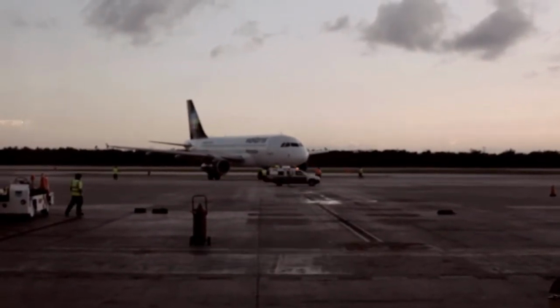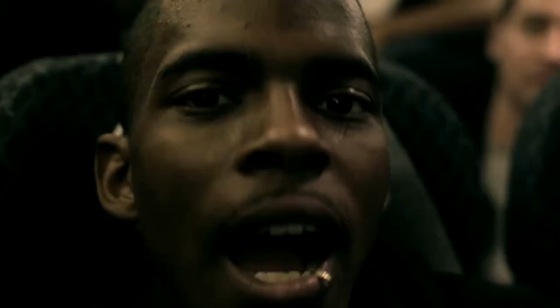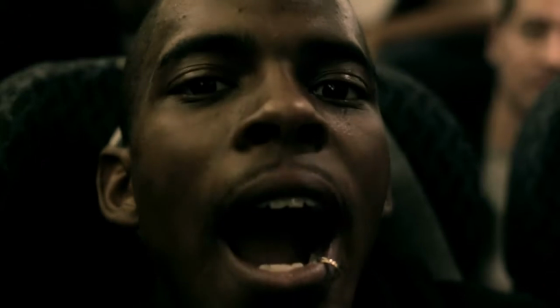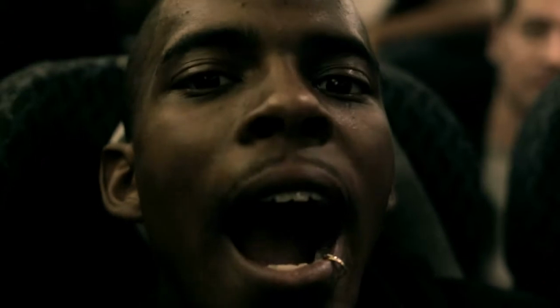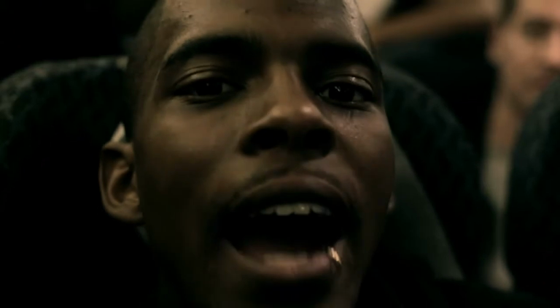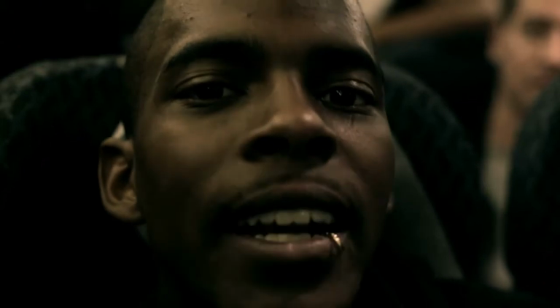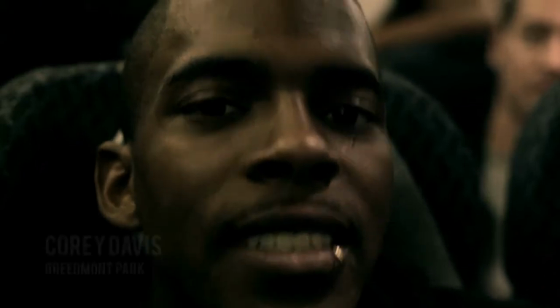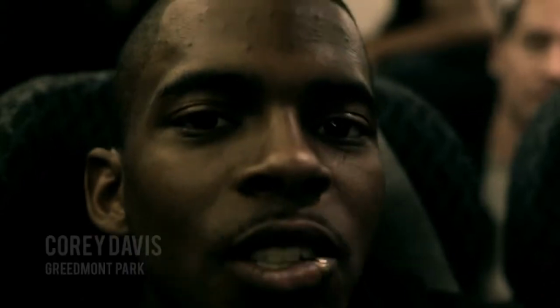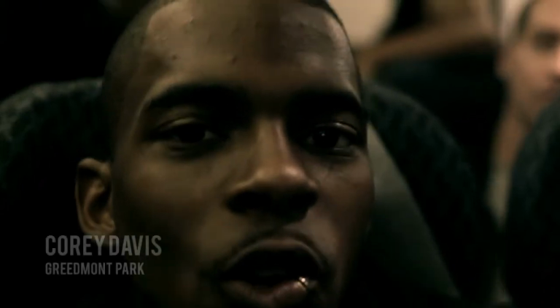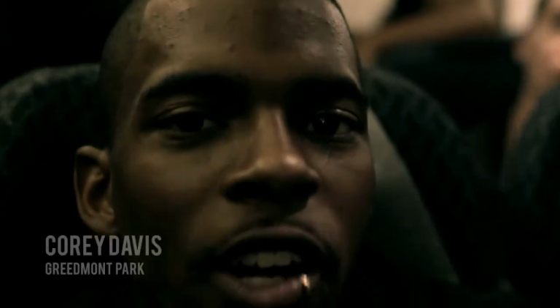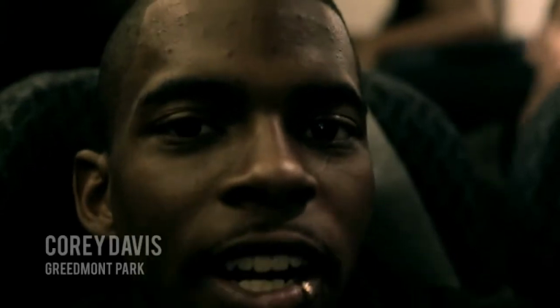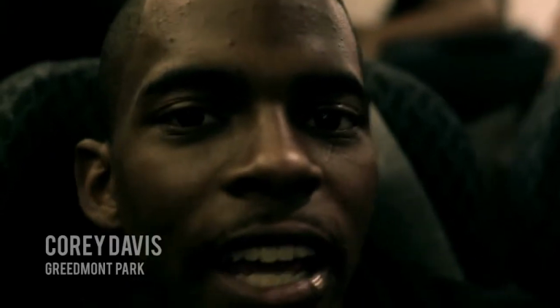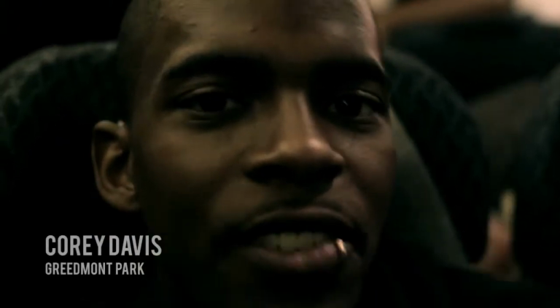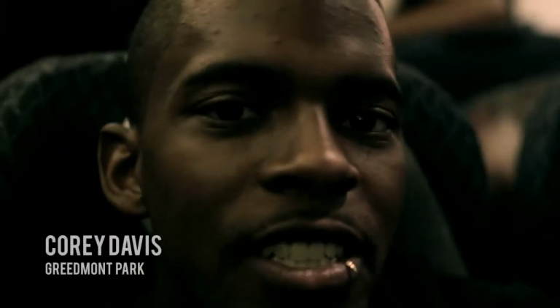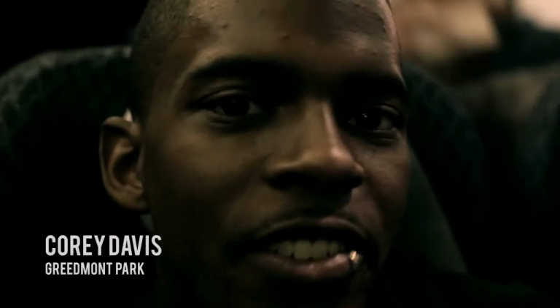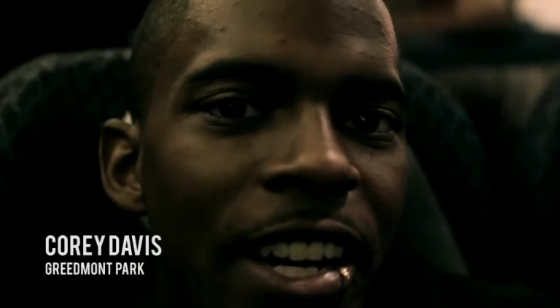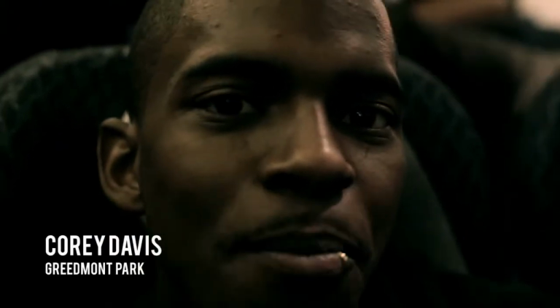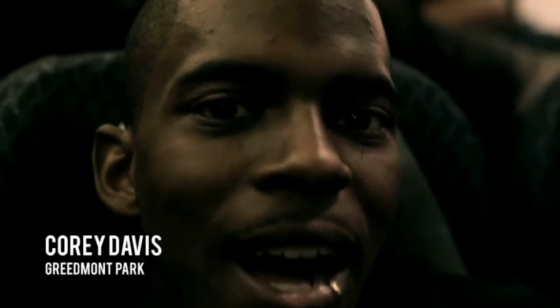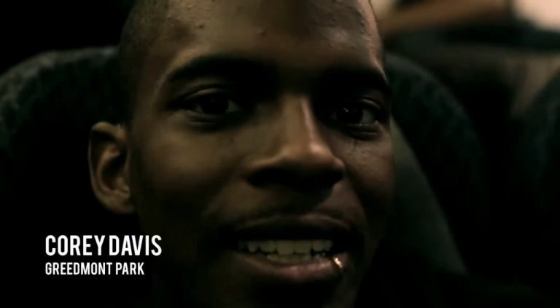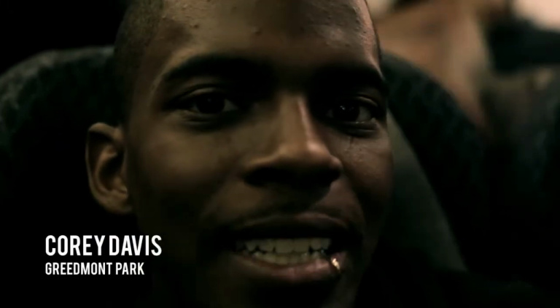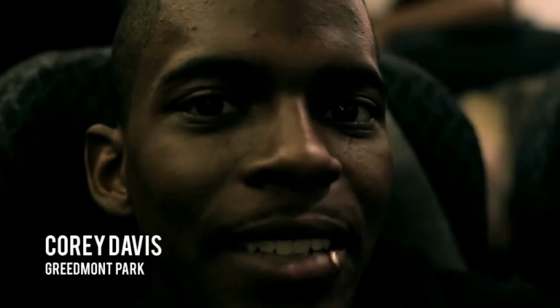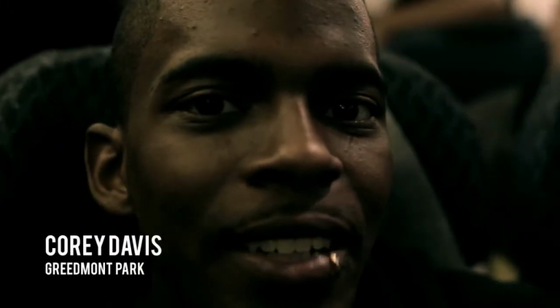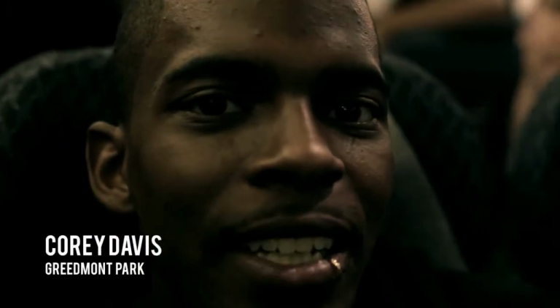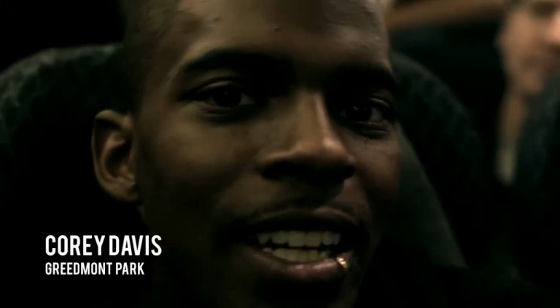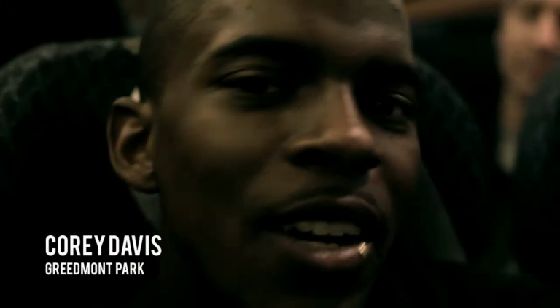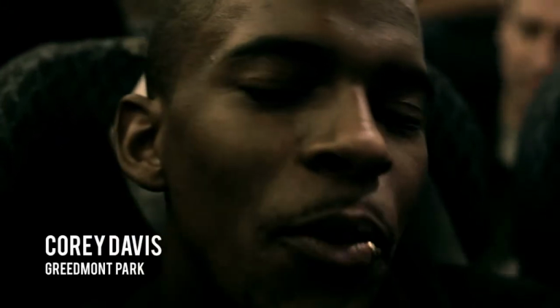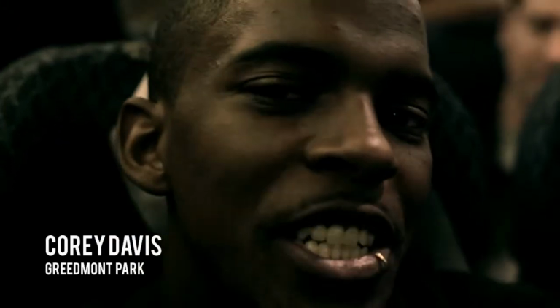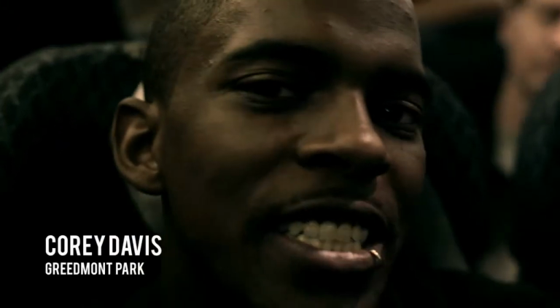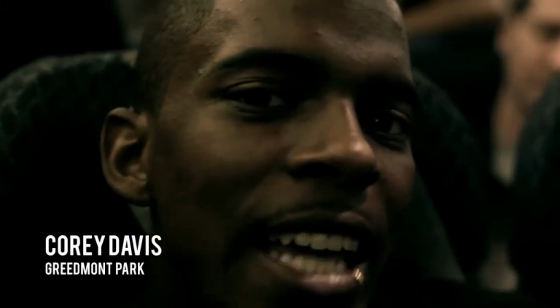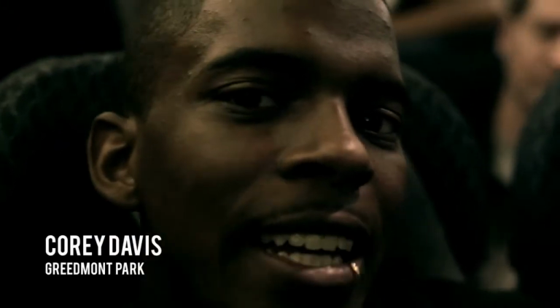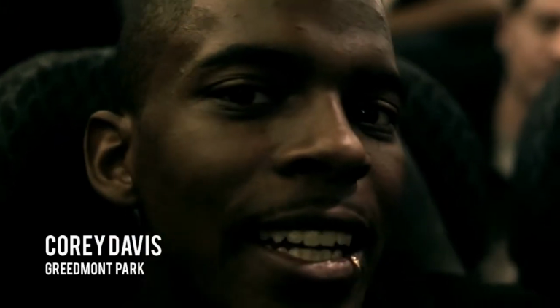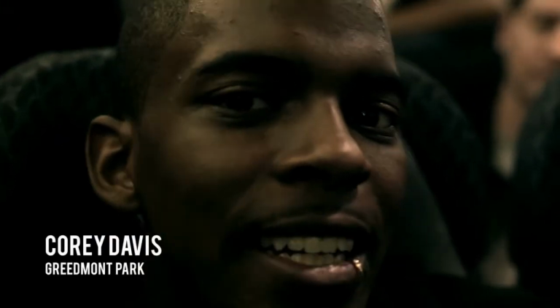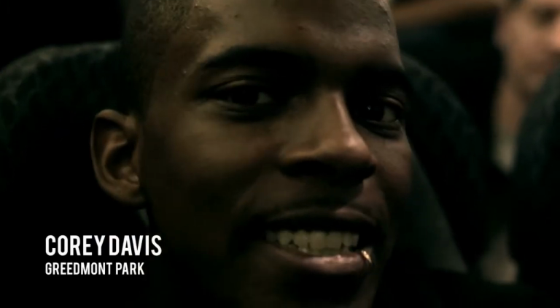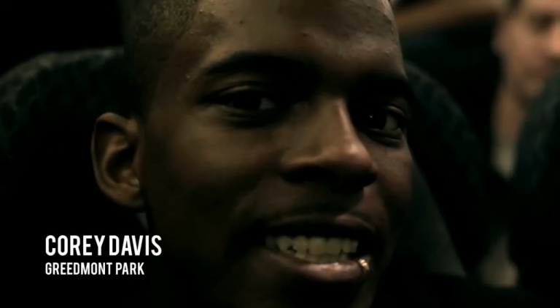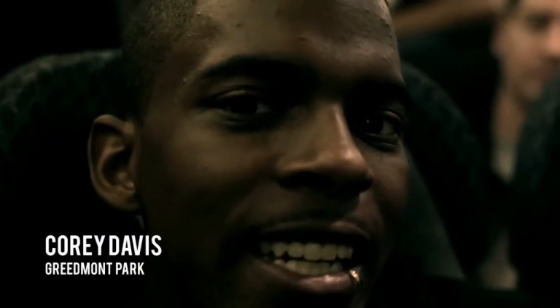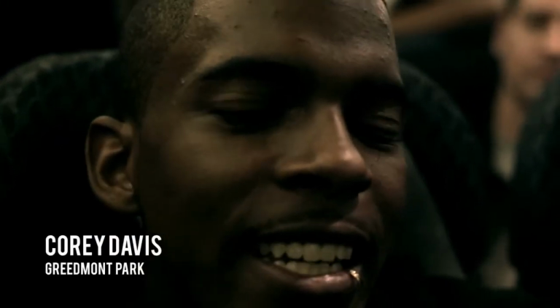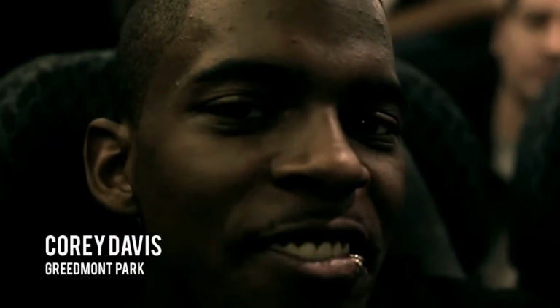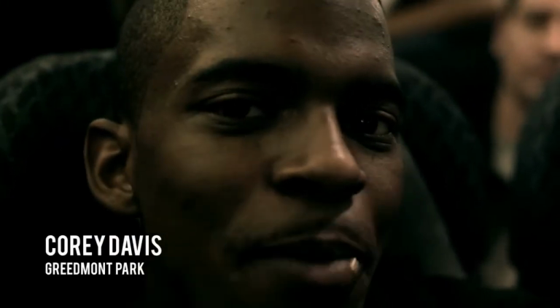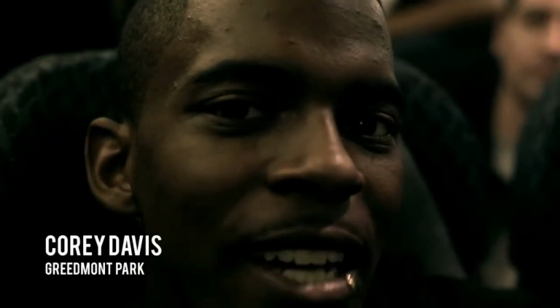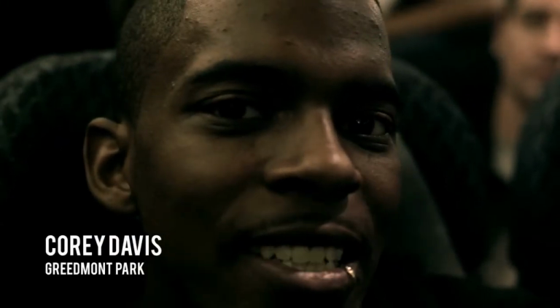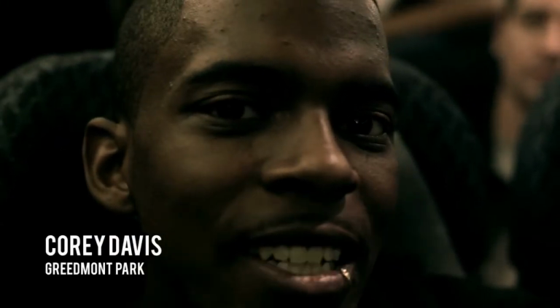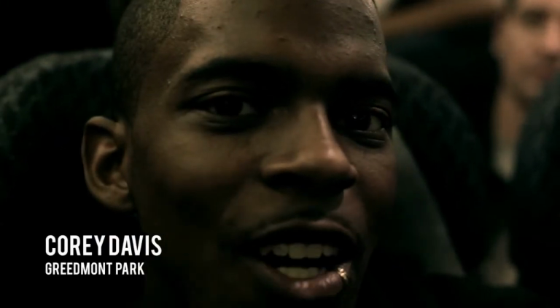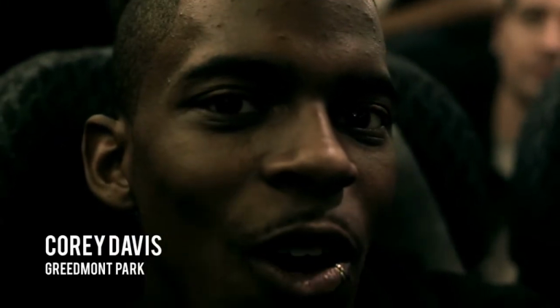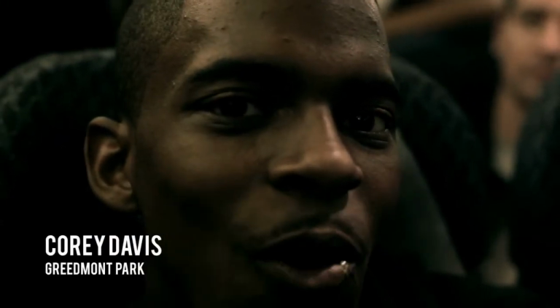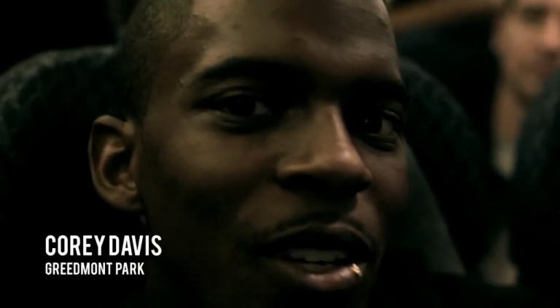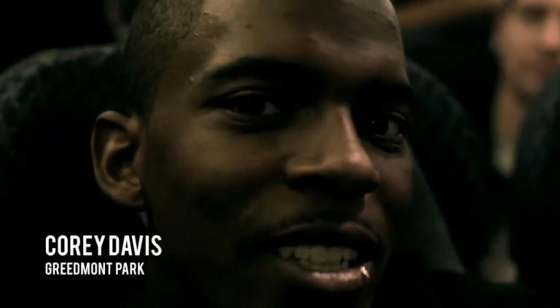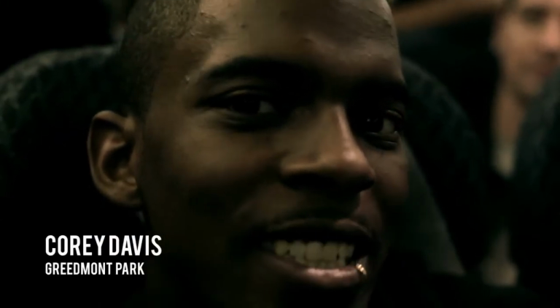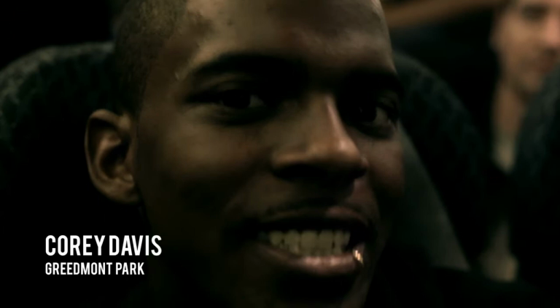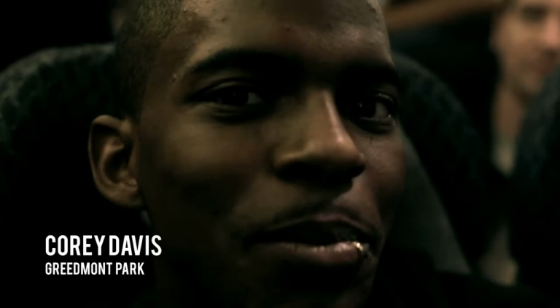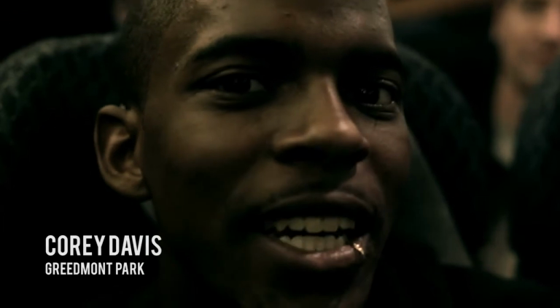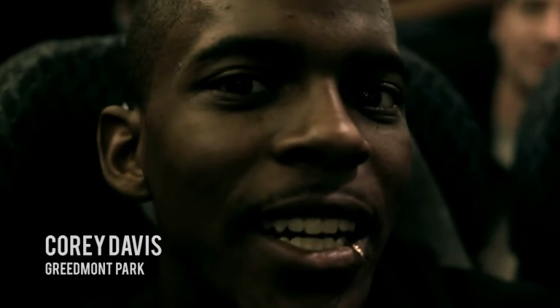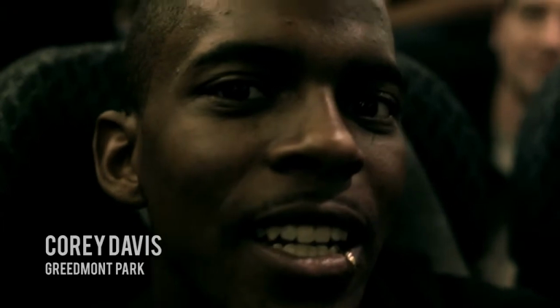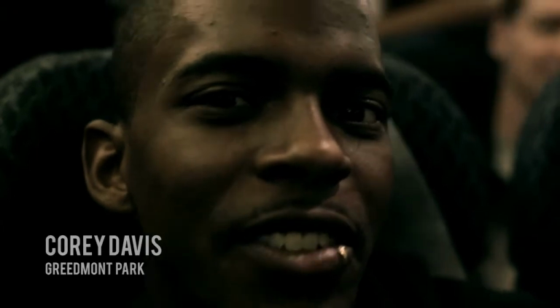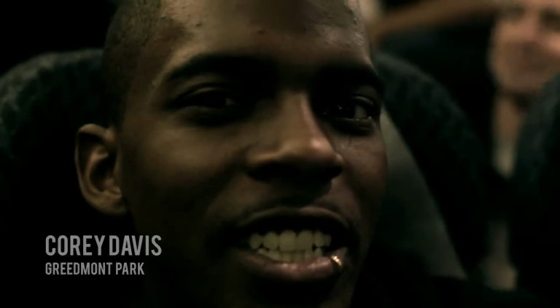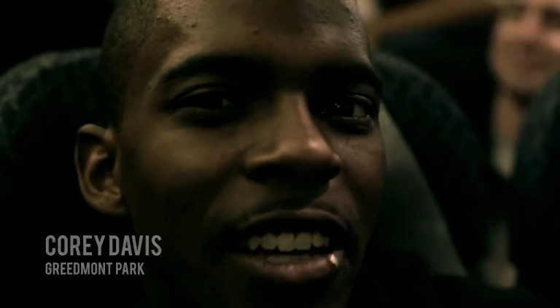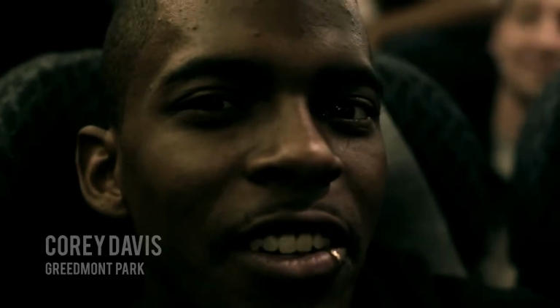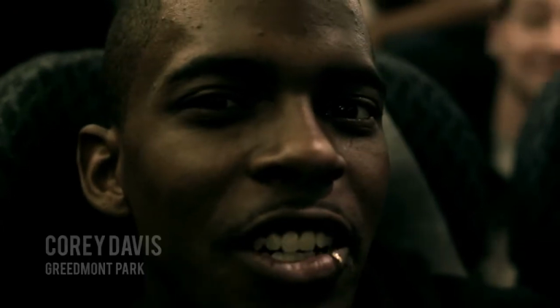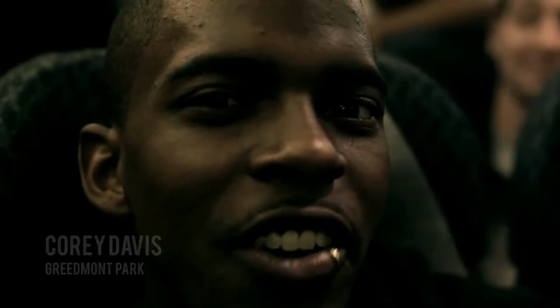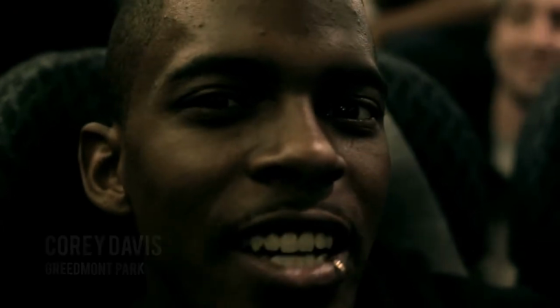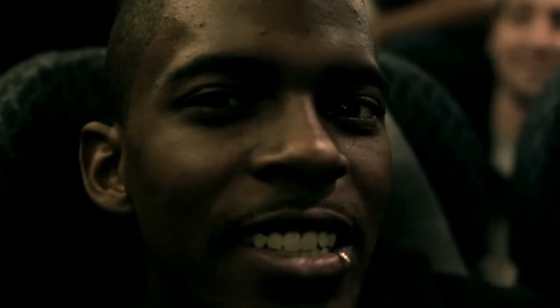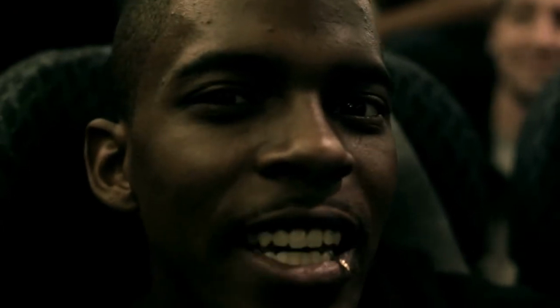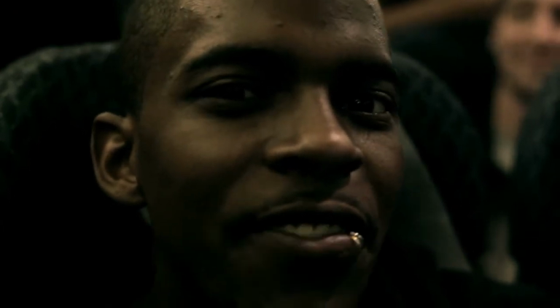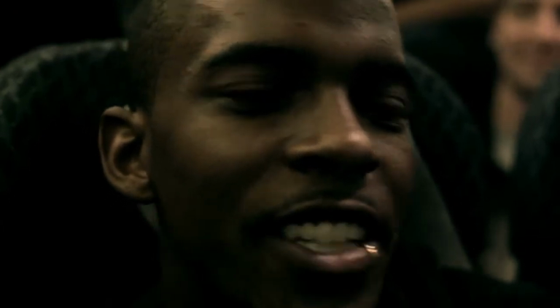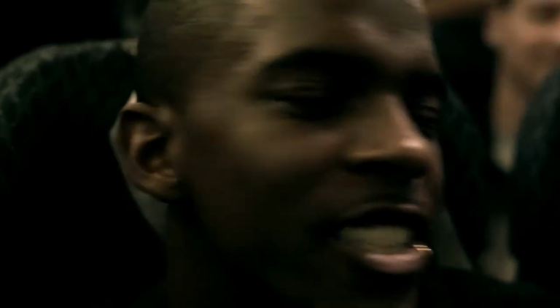Hi, this is Corey Davis, Greenmont TV. We just landed in the city of Mexico. This is the beginning of another crazy adventure.